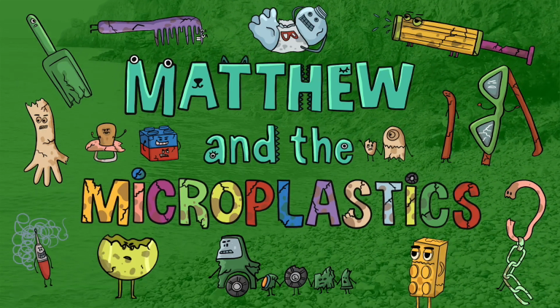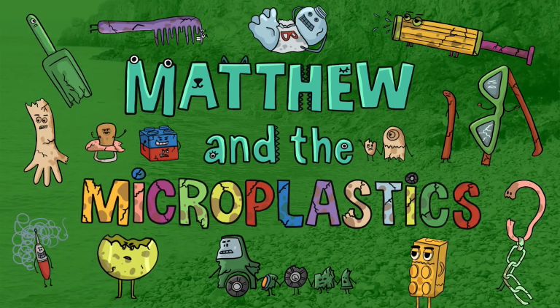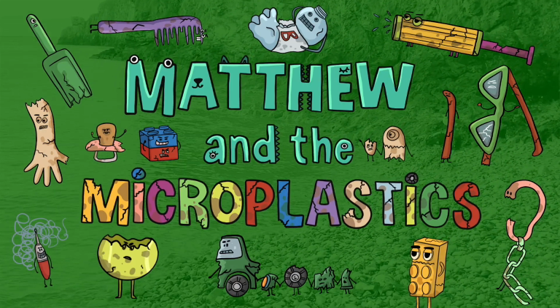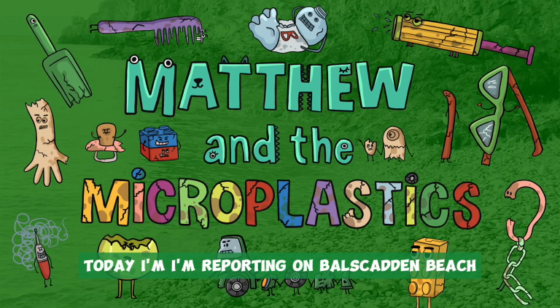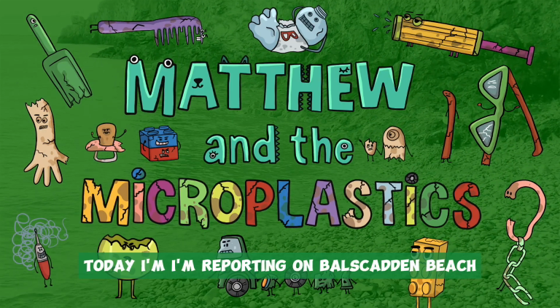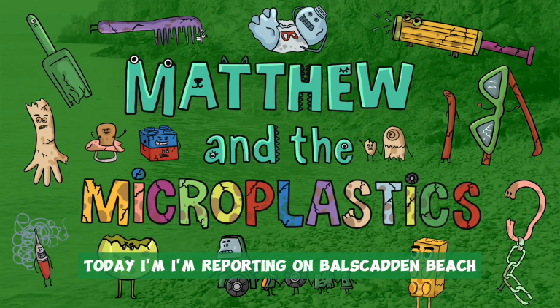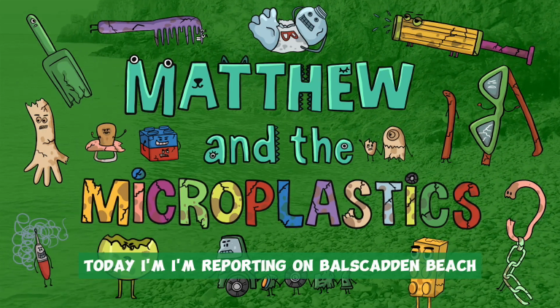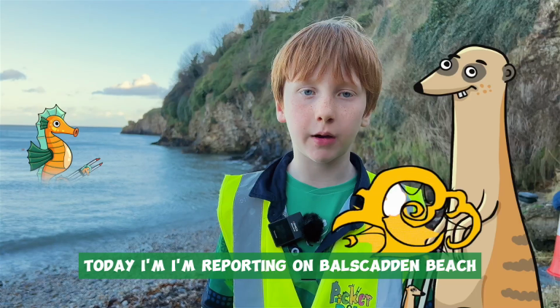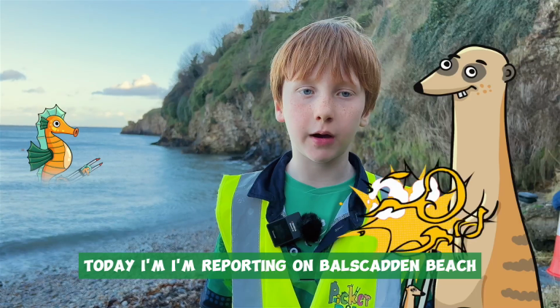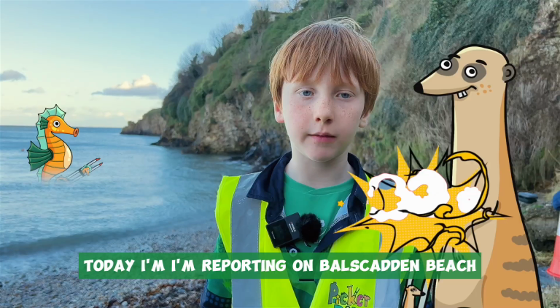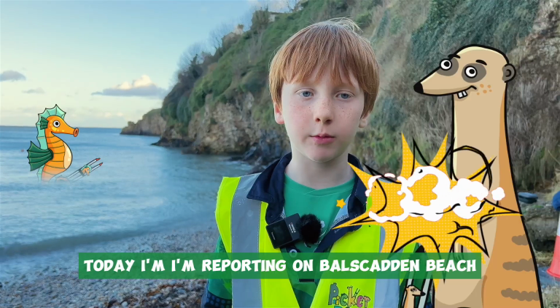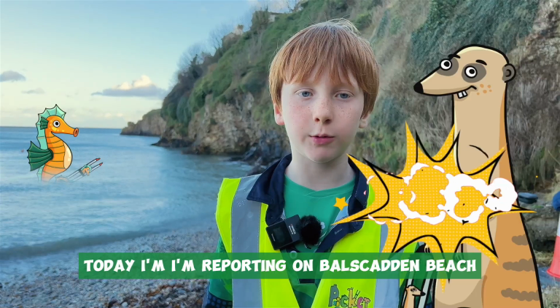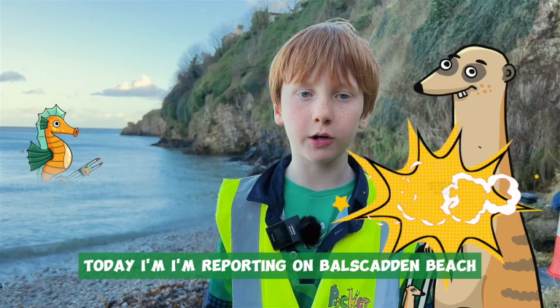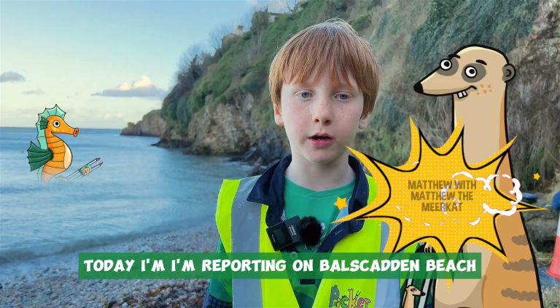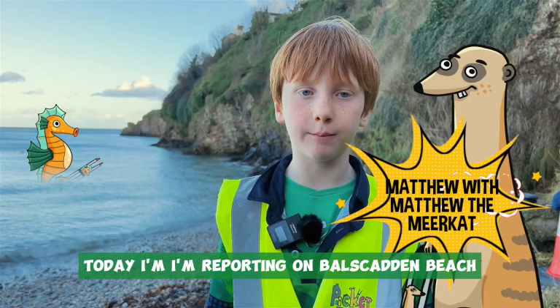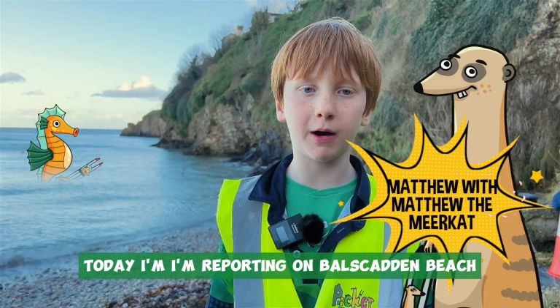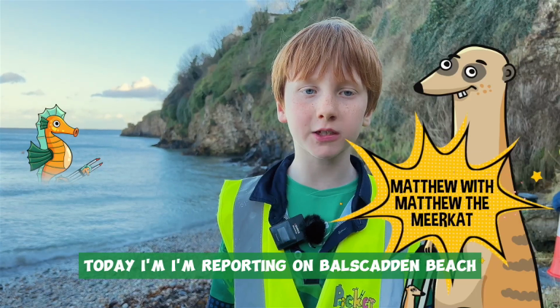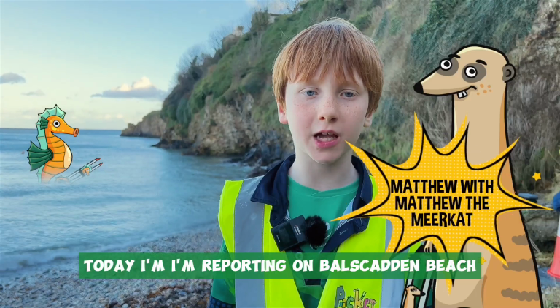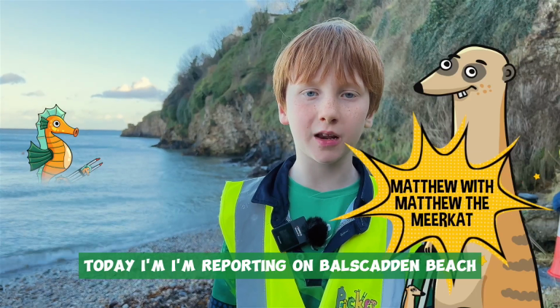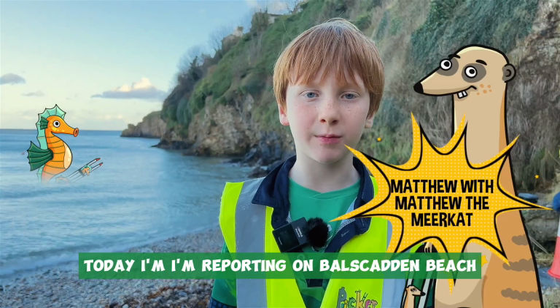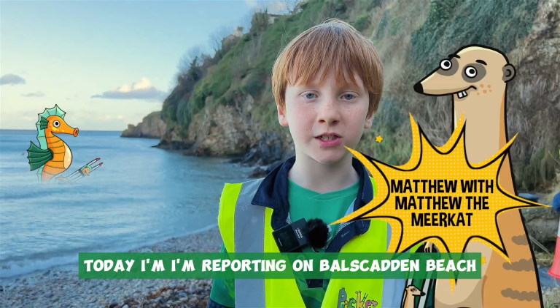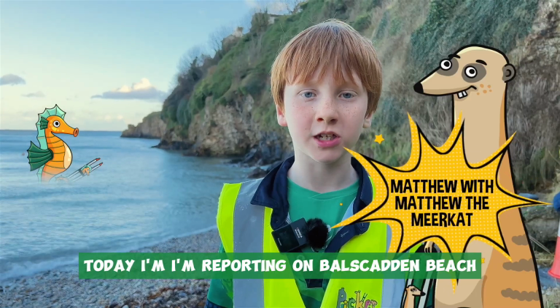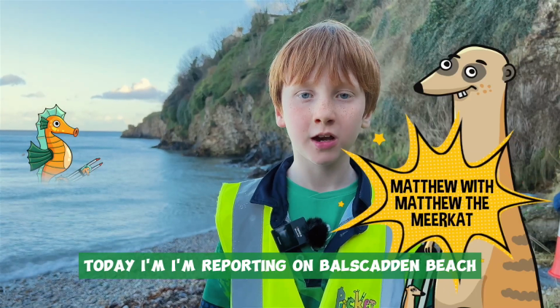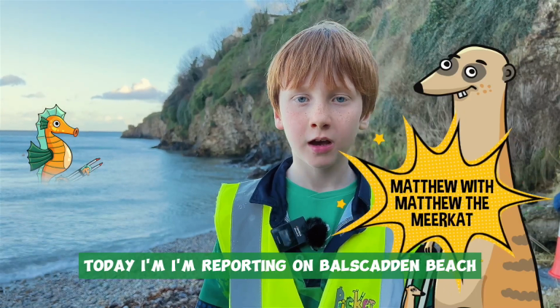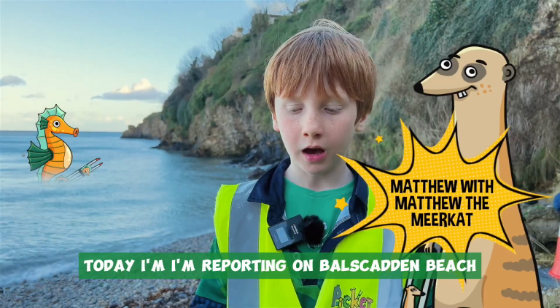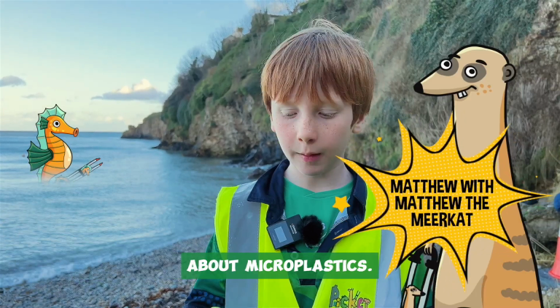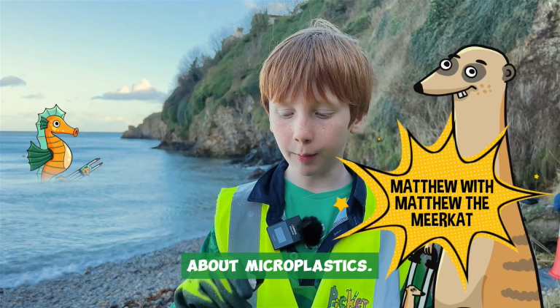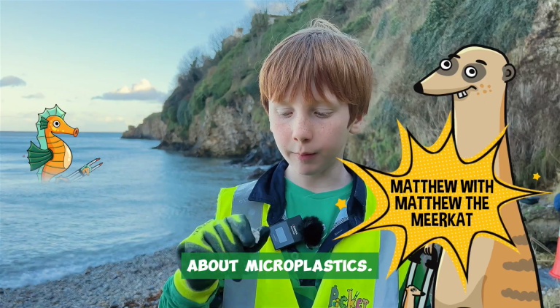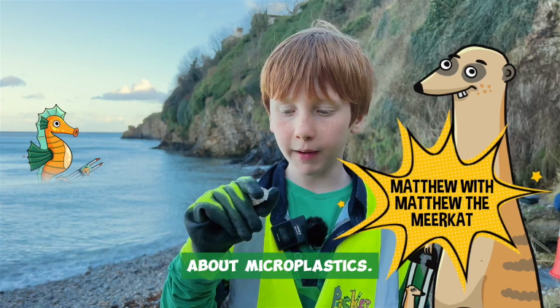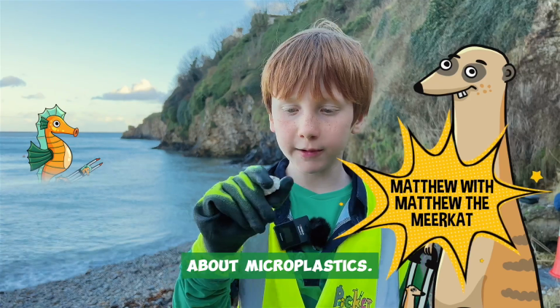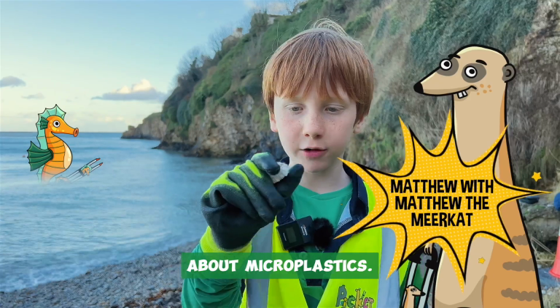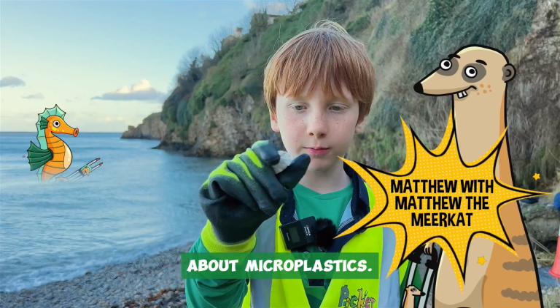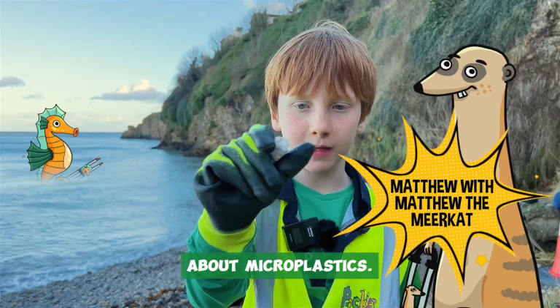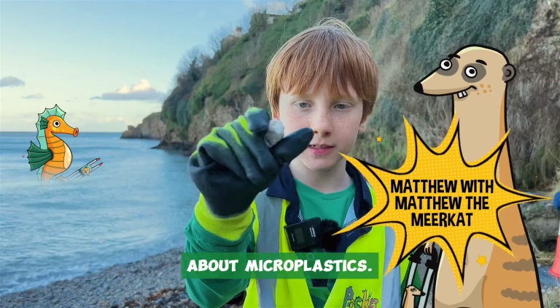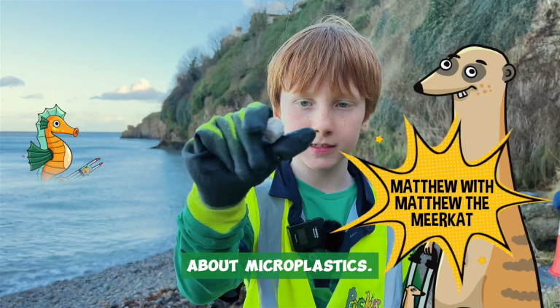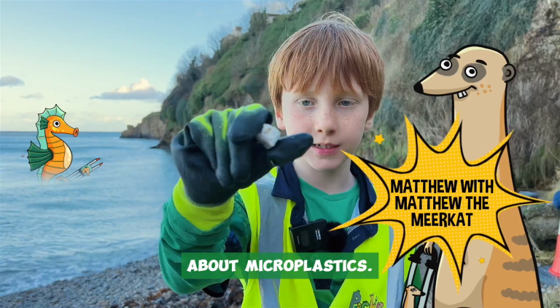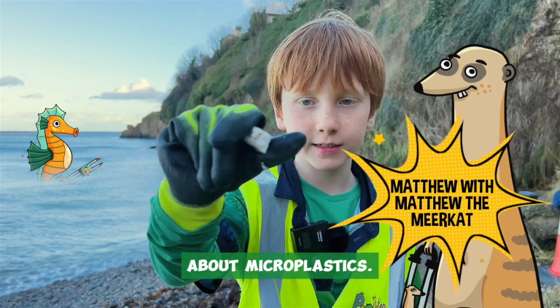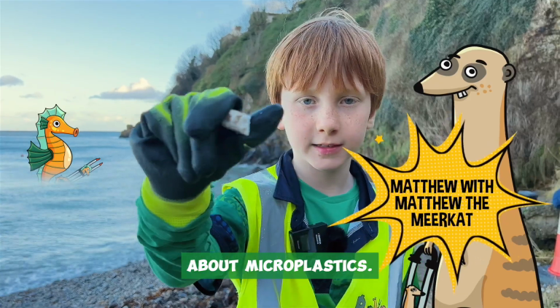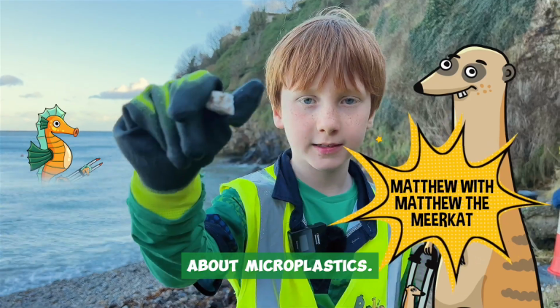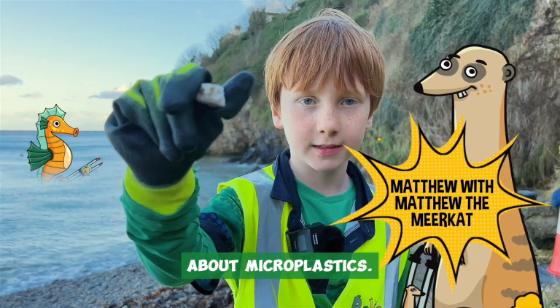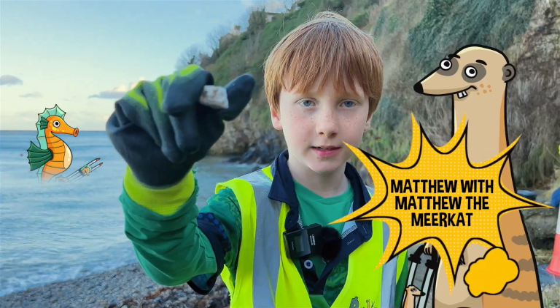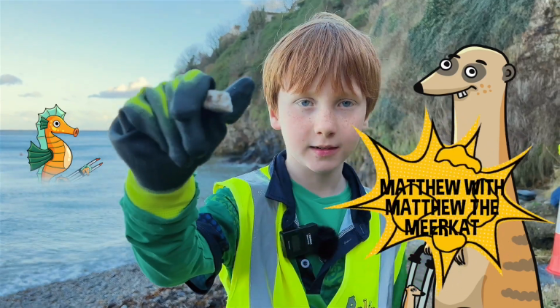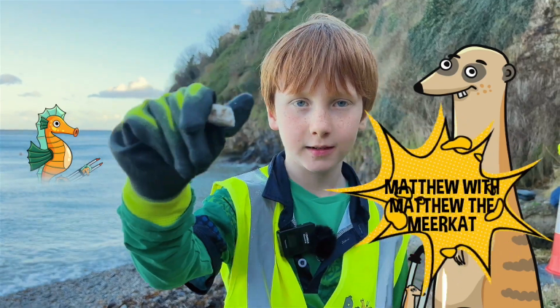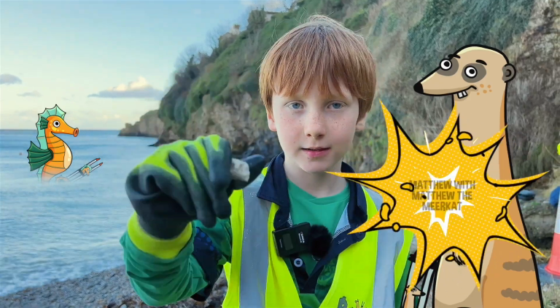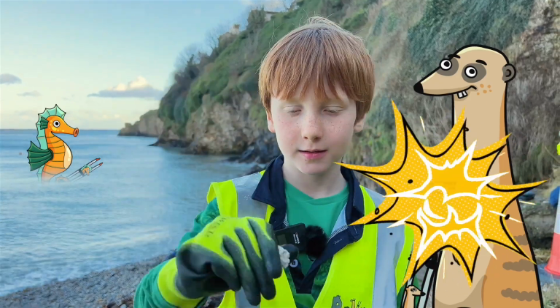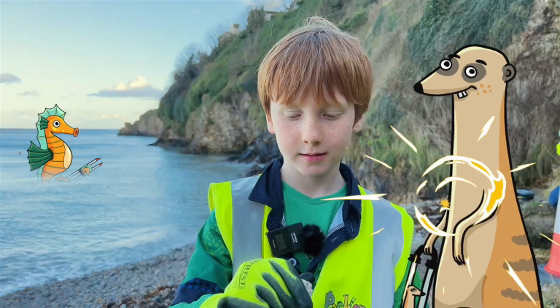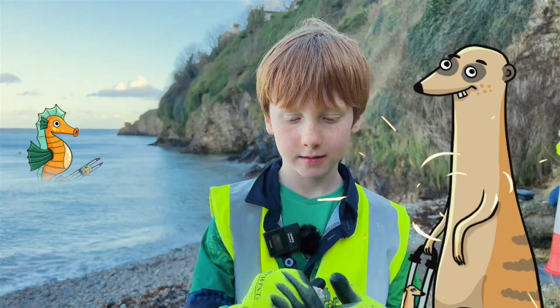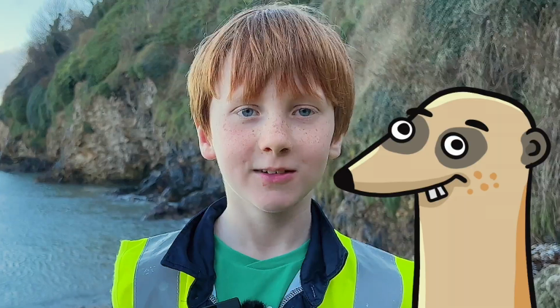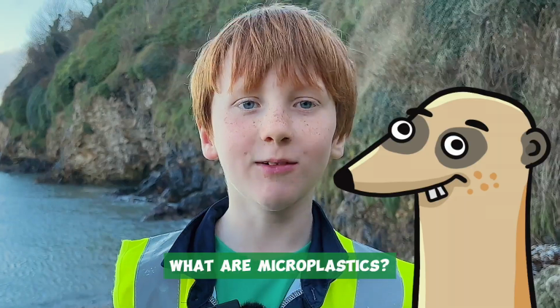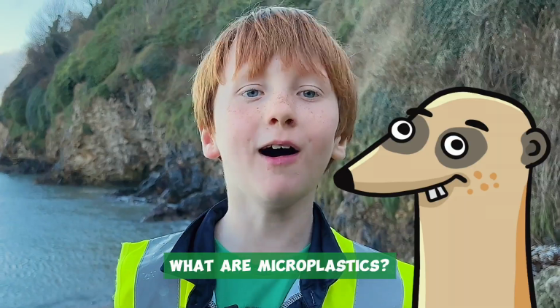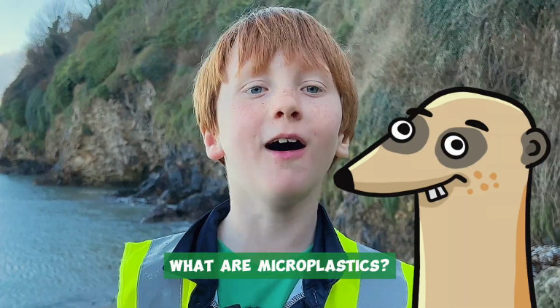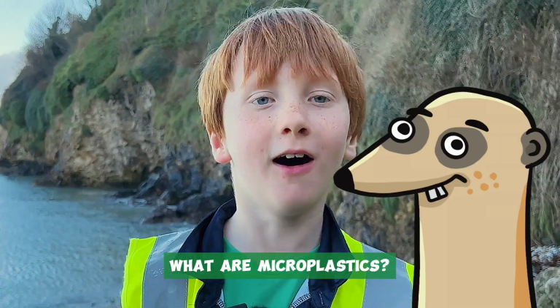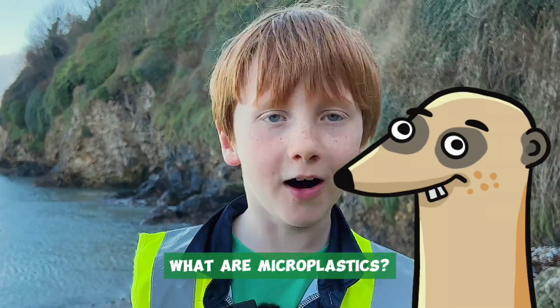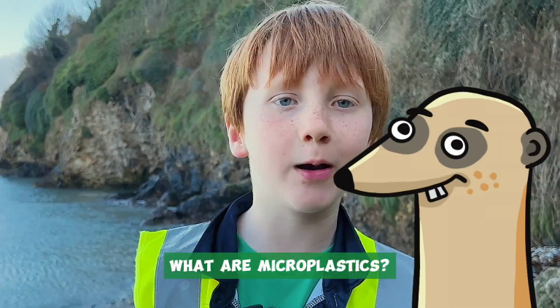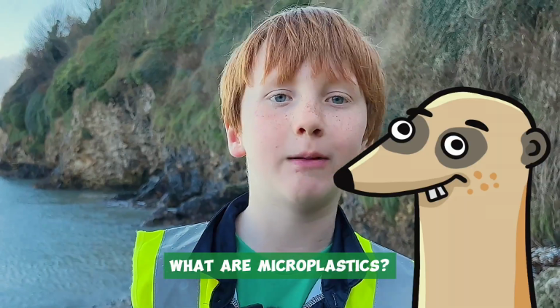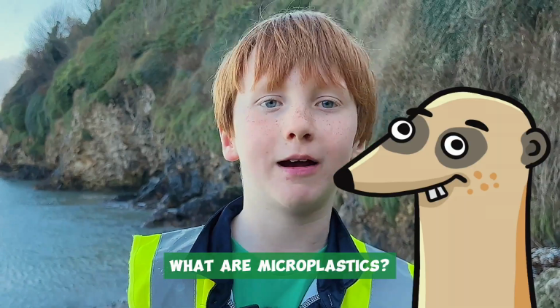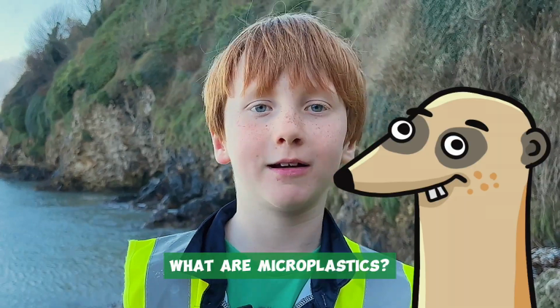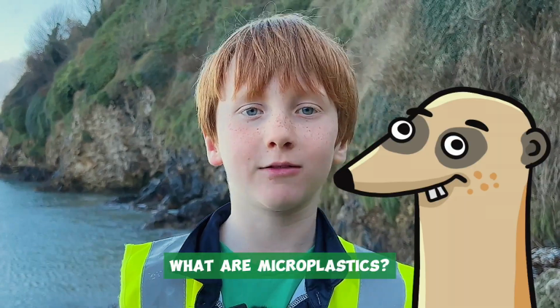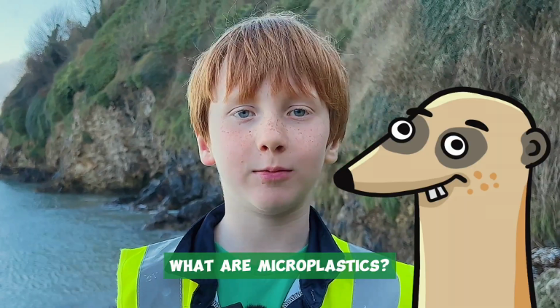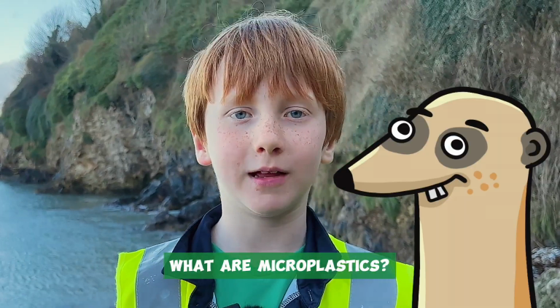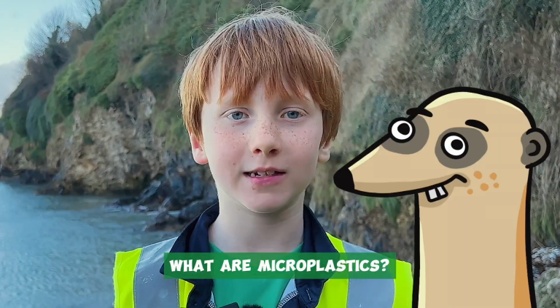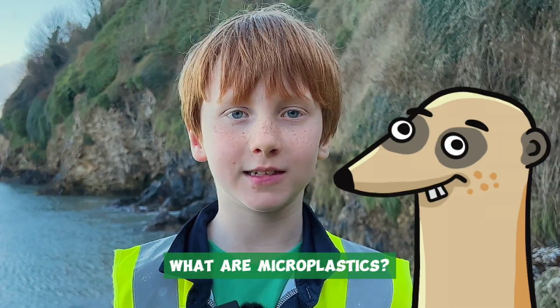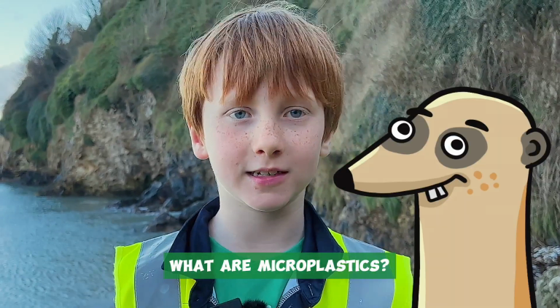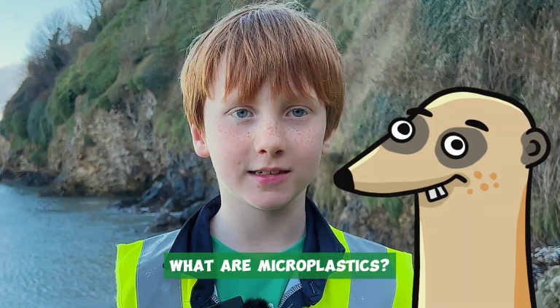Today I'm reporting on Cannon Beach about microplastics. What are microplastics?